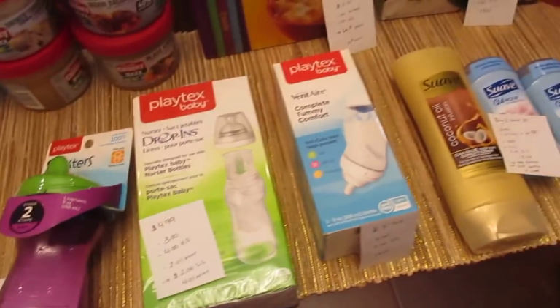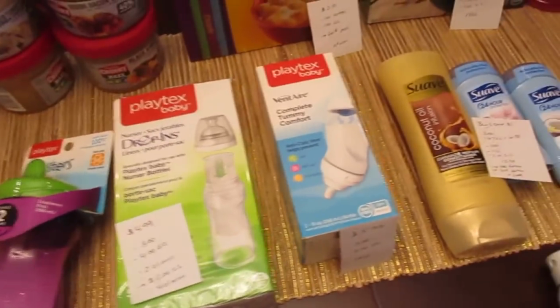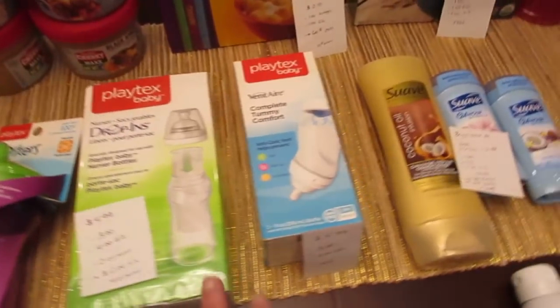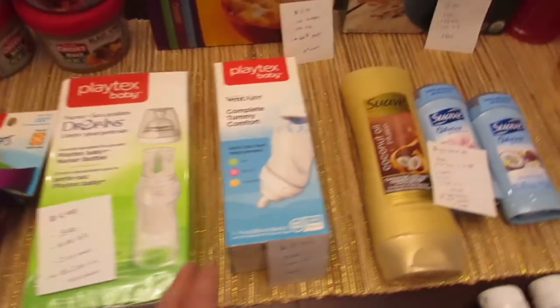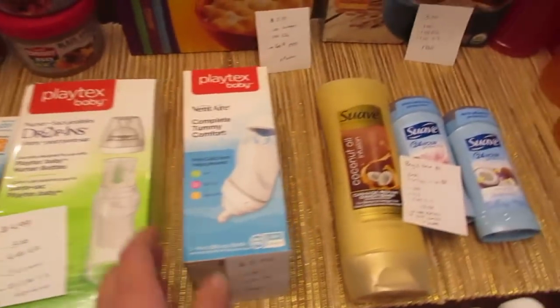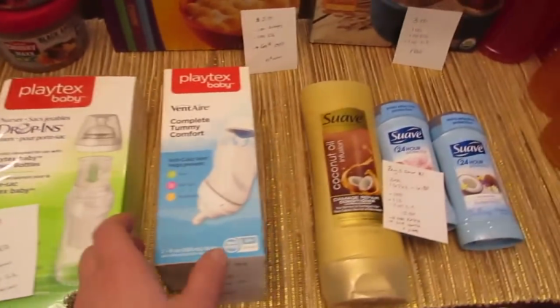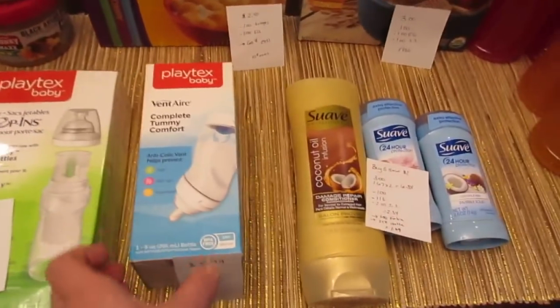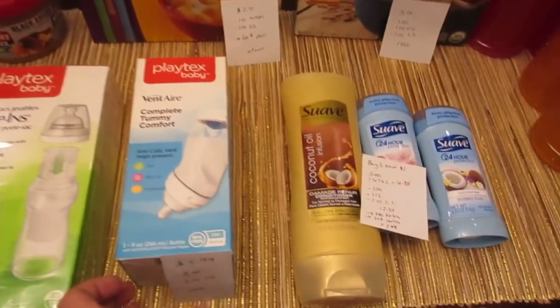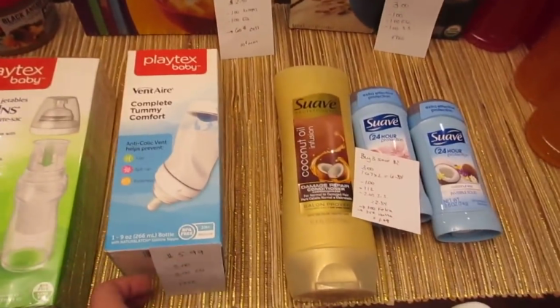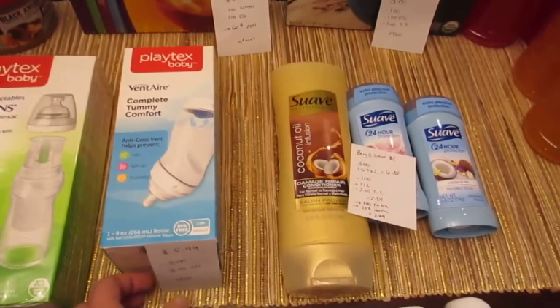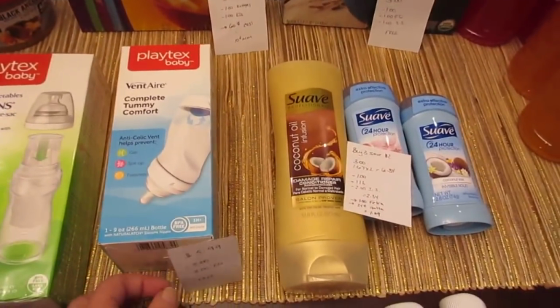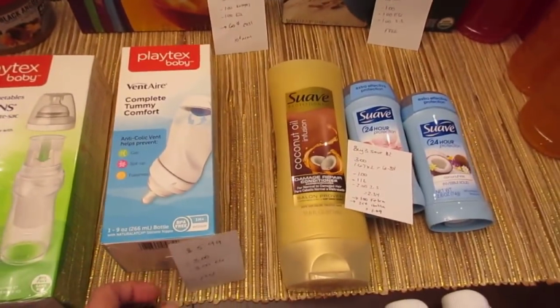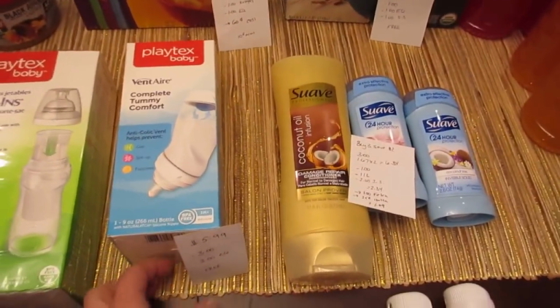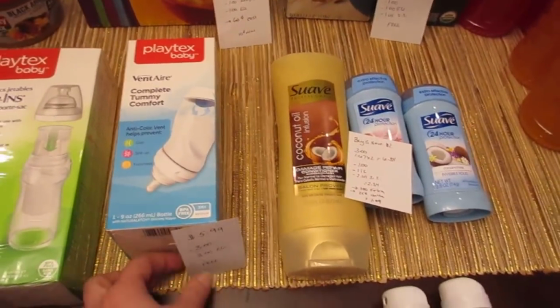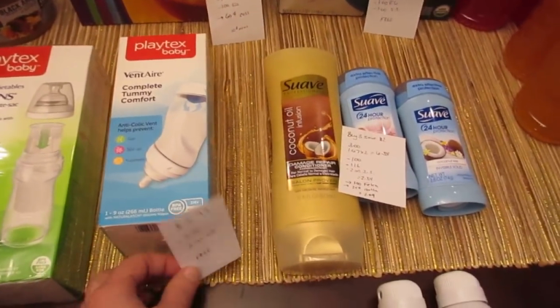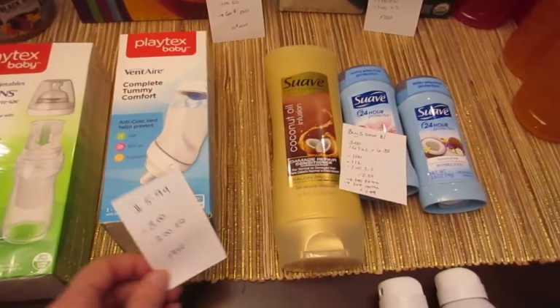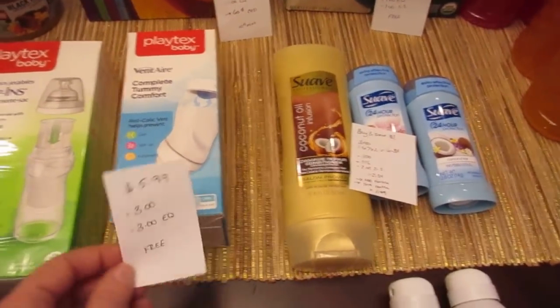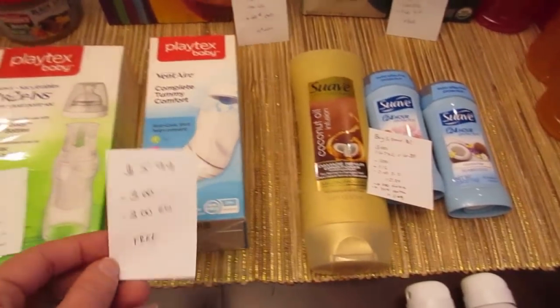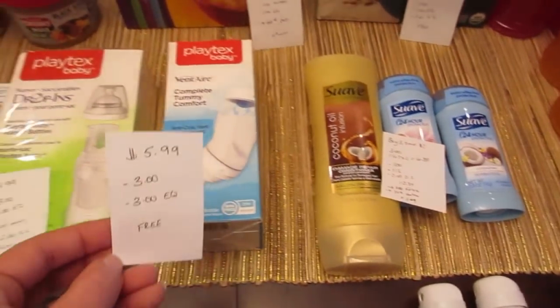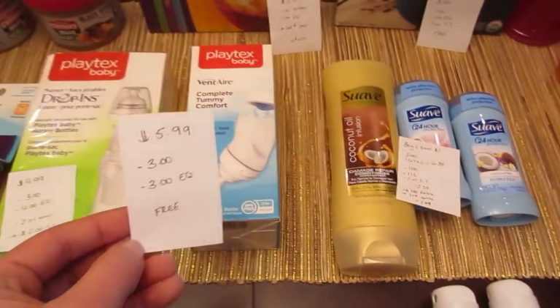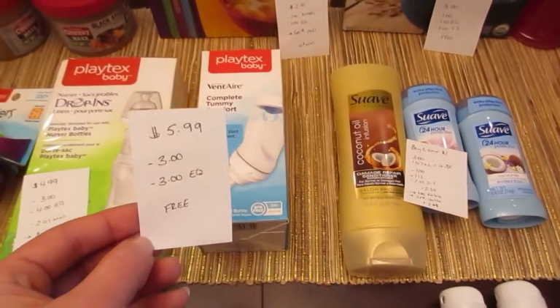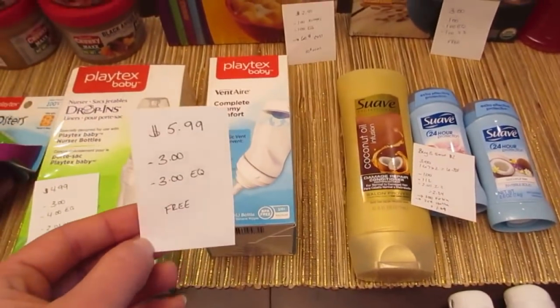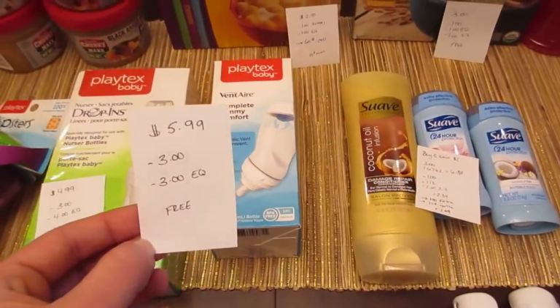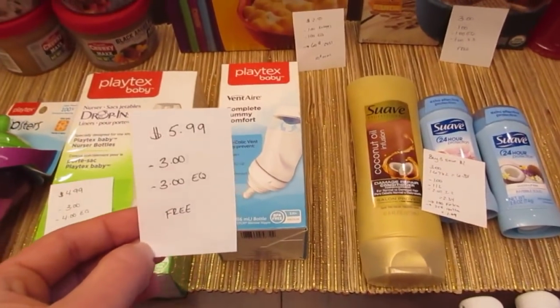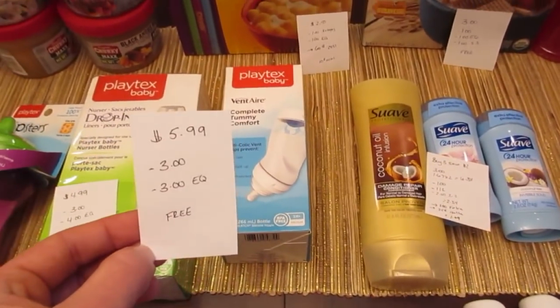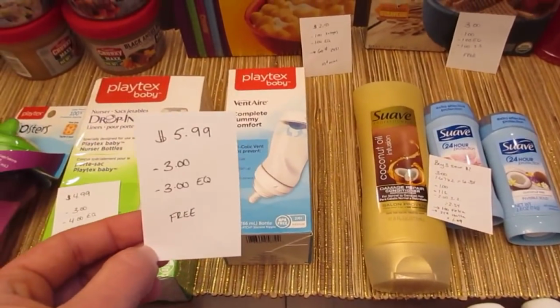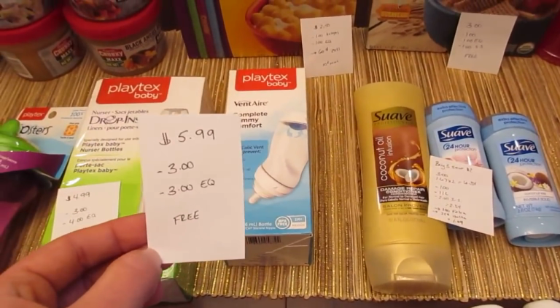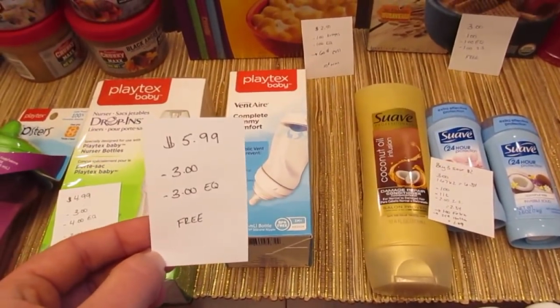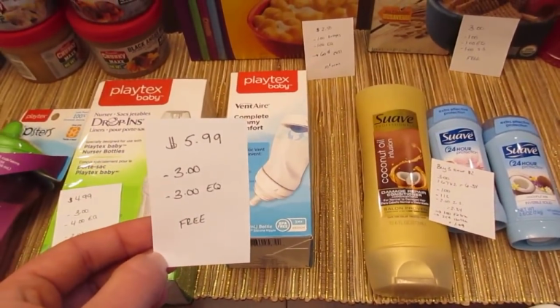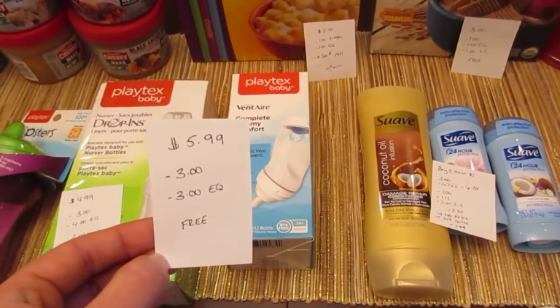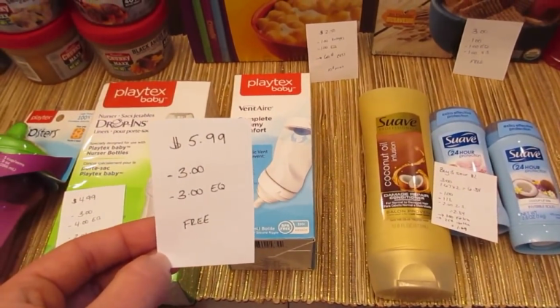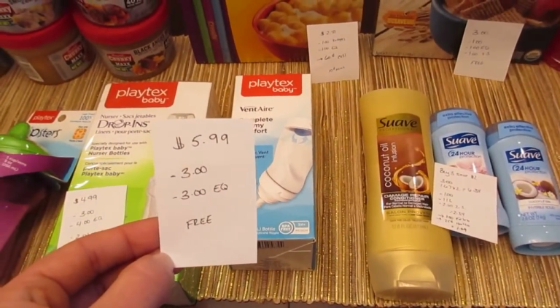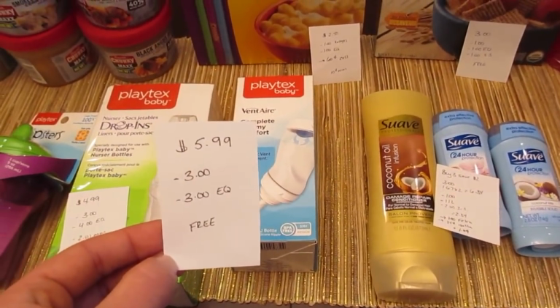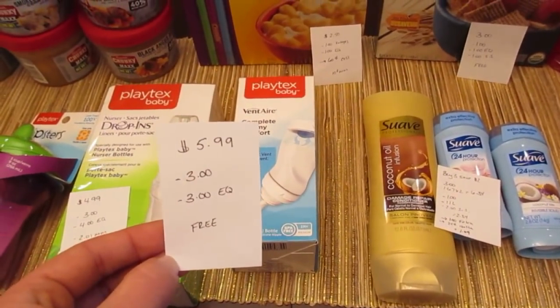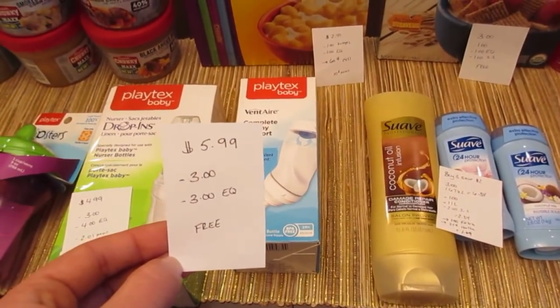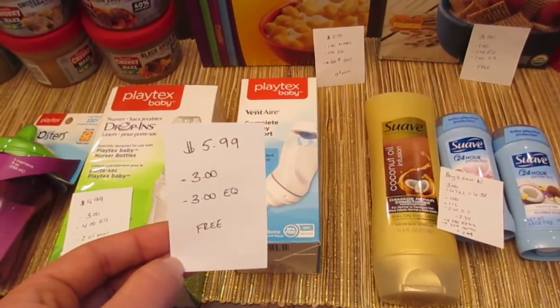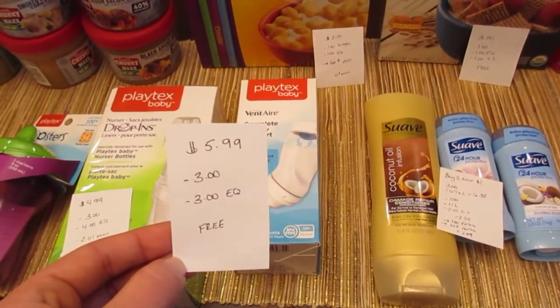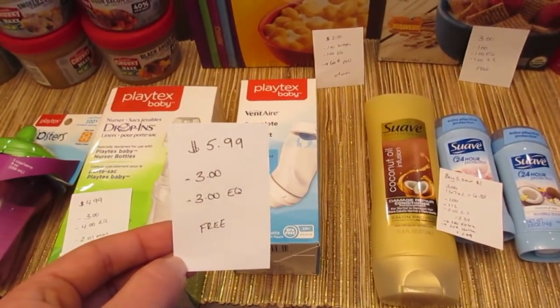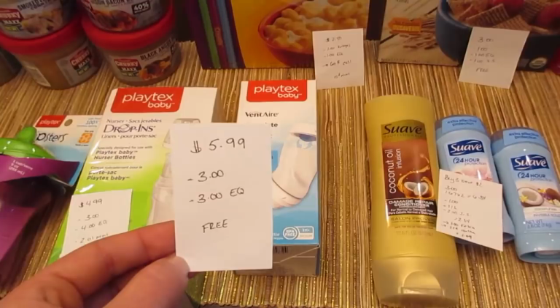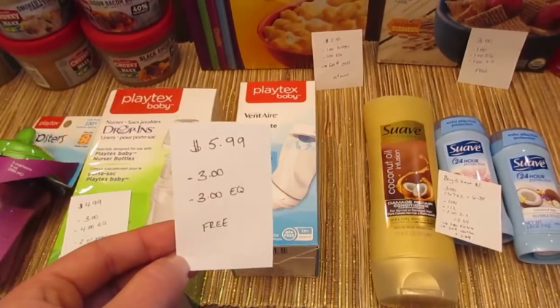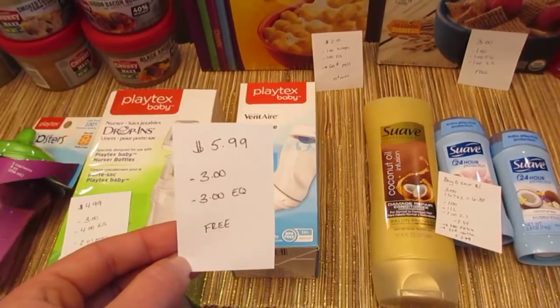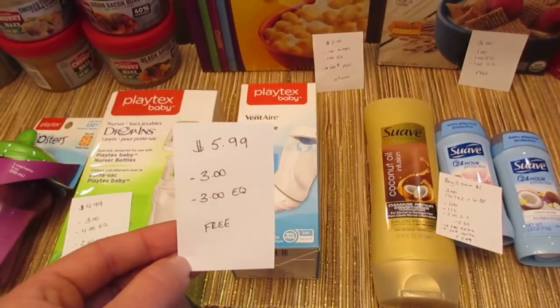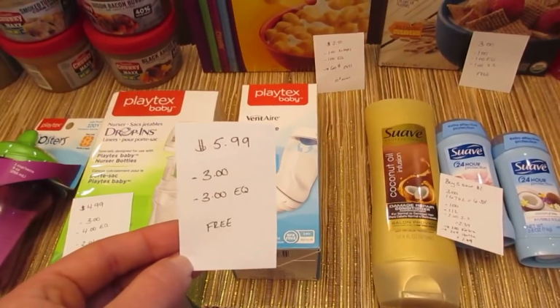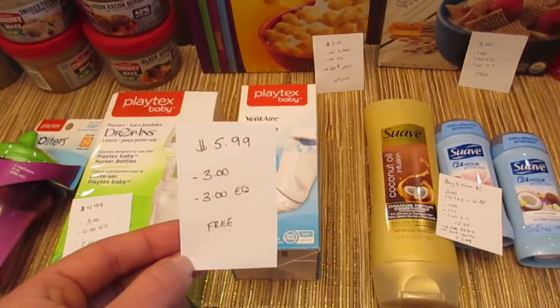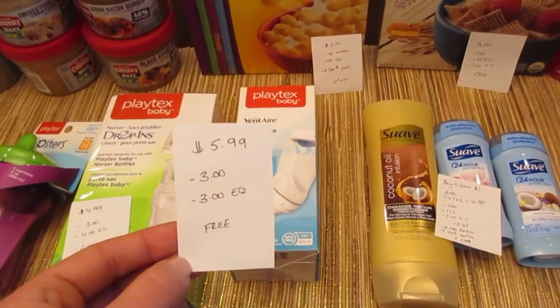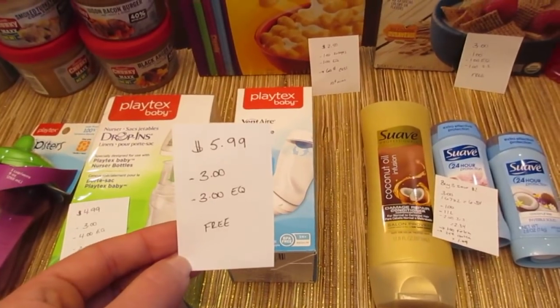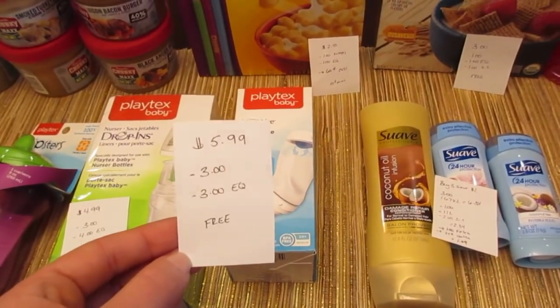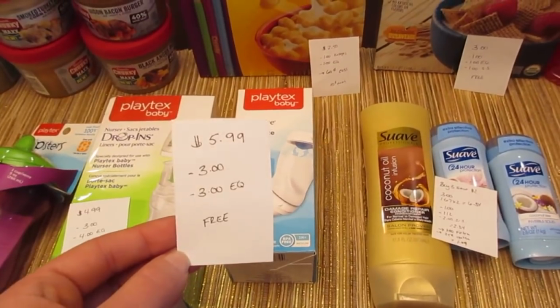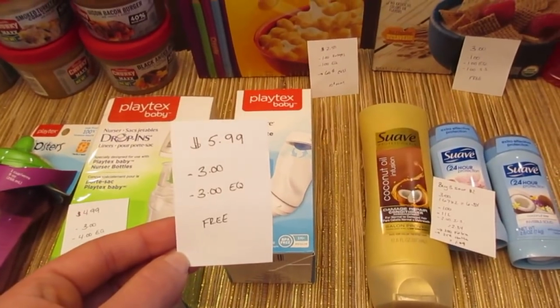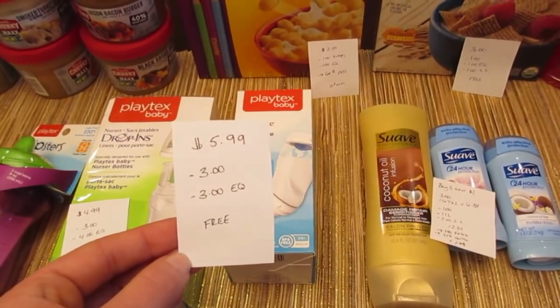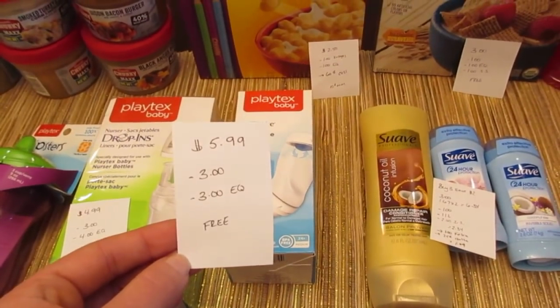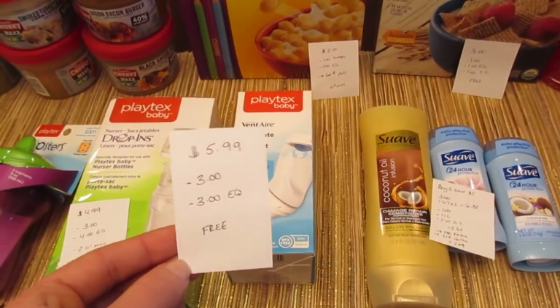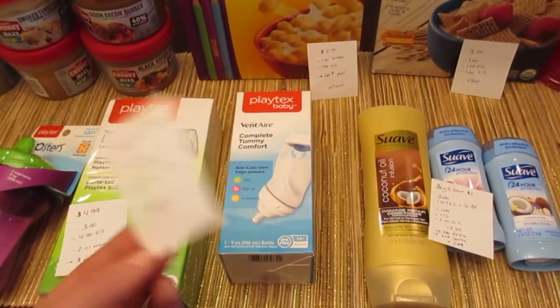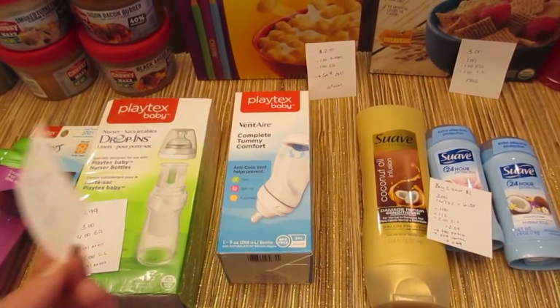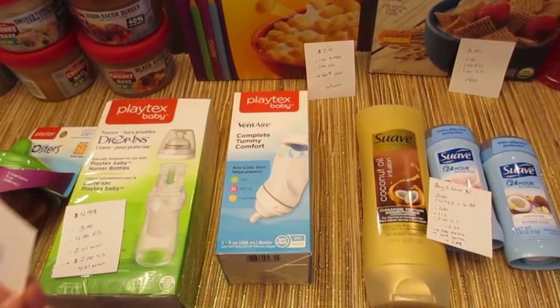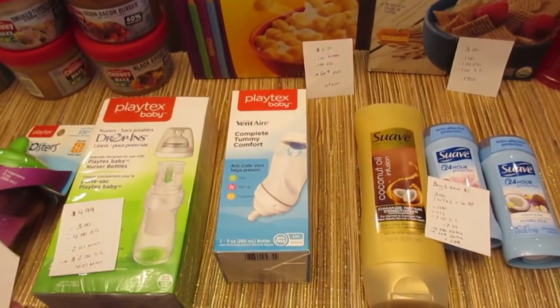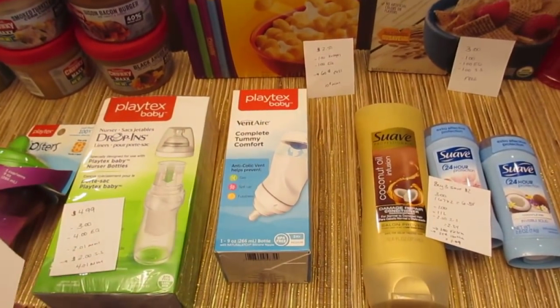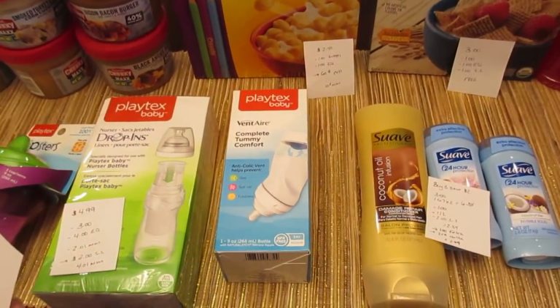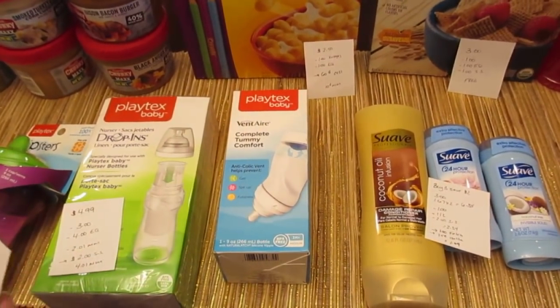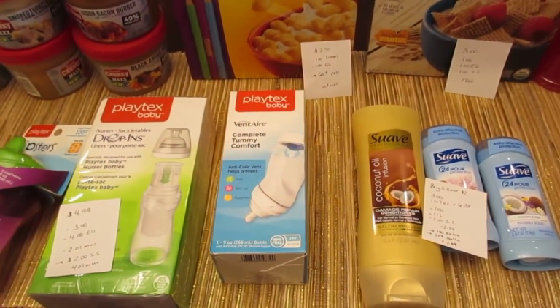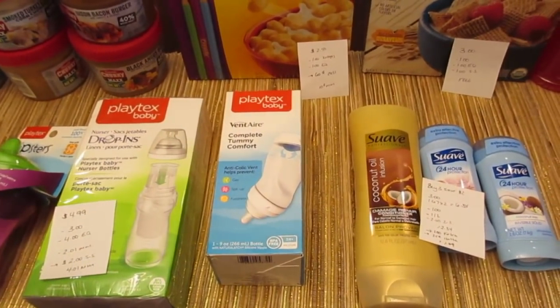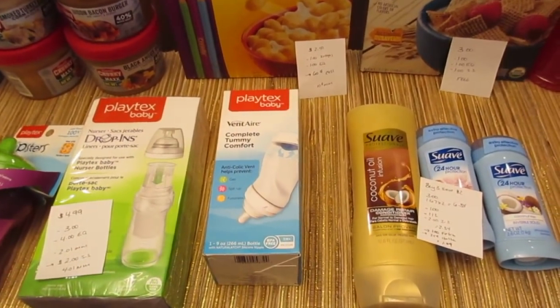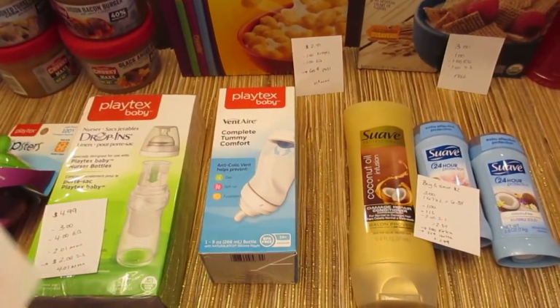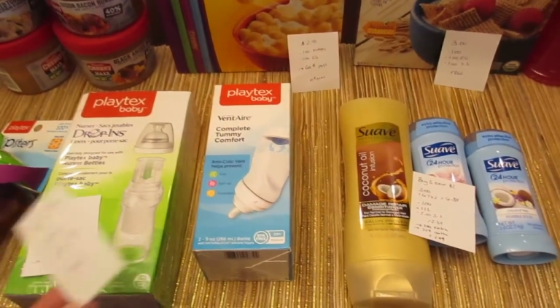The other Playtex is the bottle — it's $5.99. We have a $3 printable coupon from coupons.com and a $3 e-coupon, so it's just a freebie.